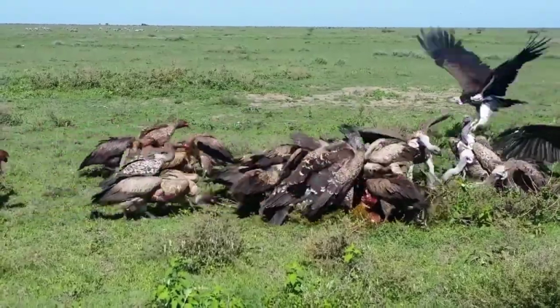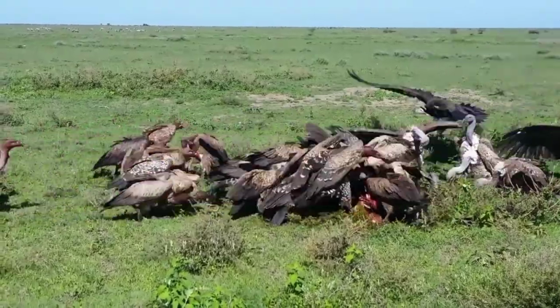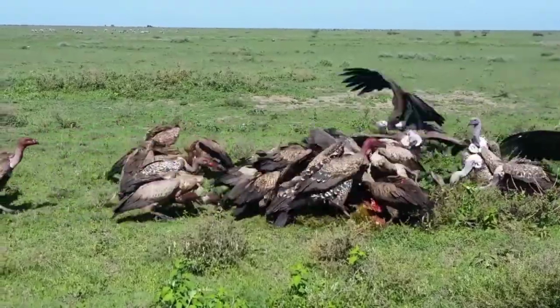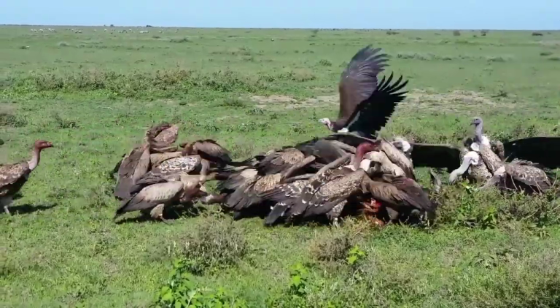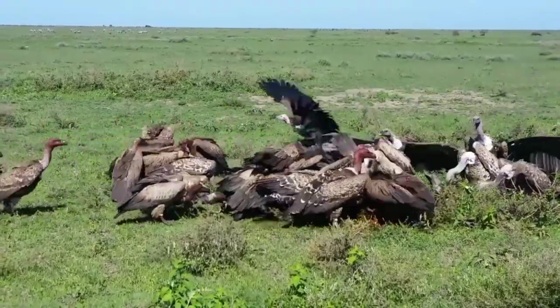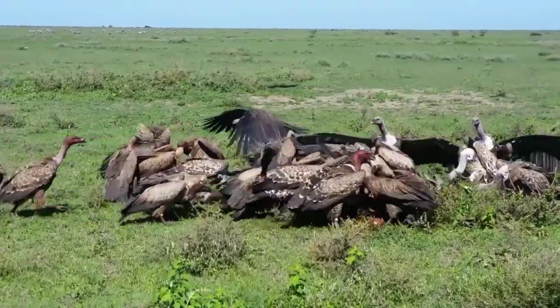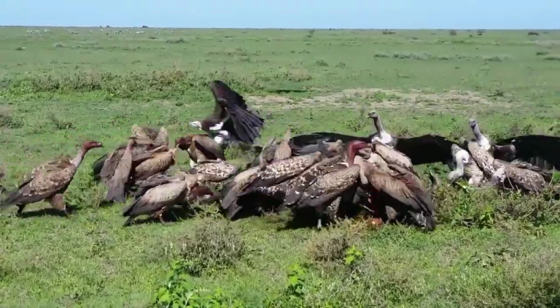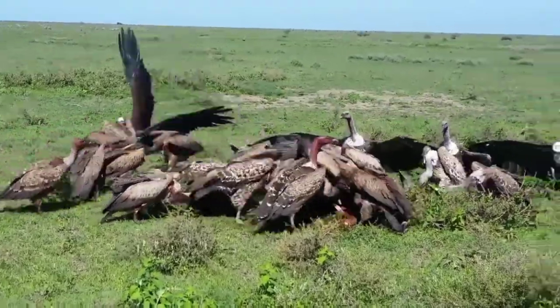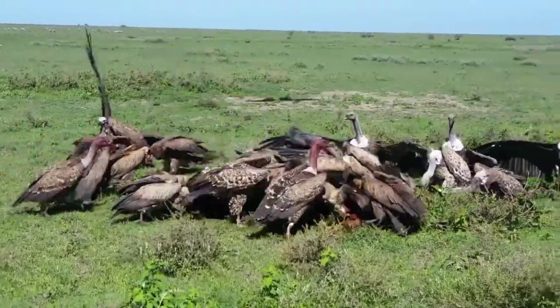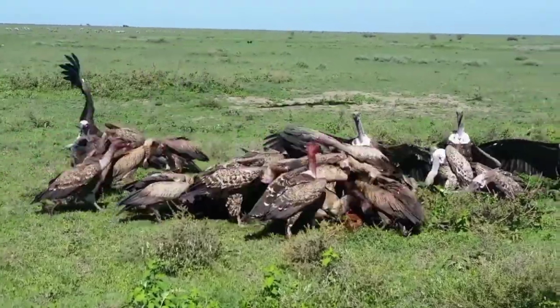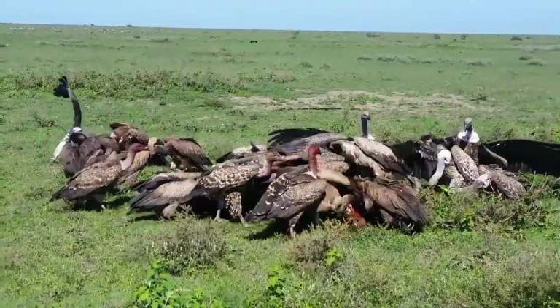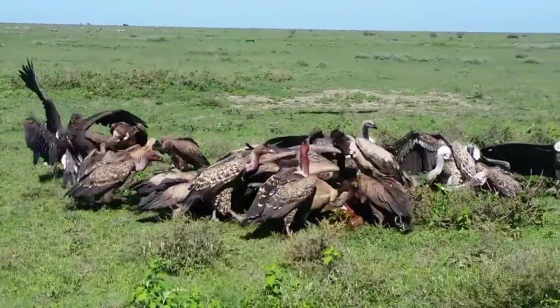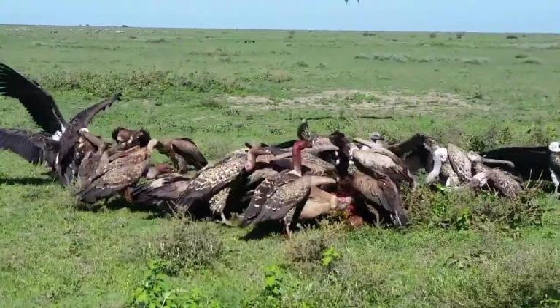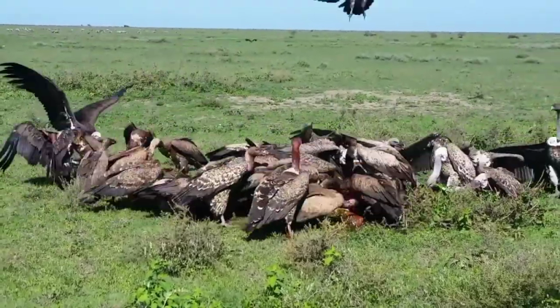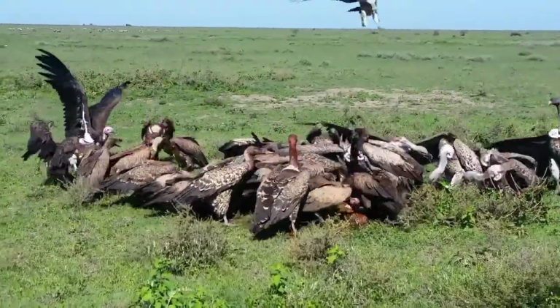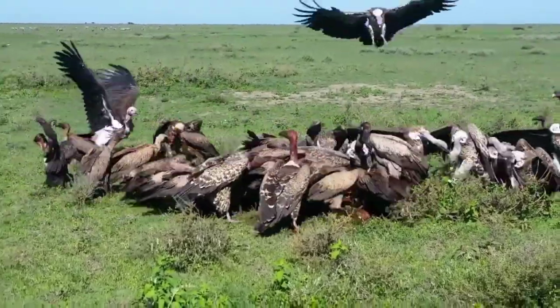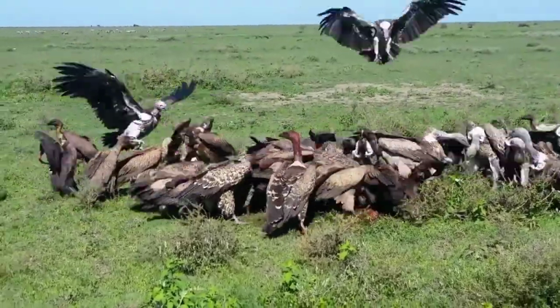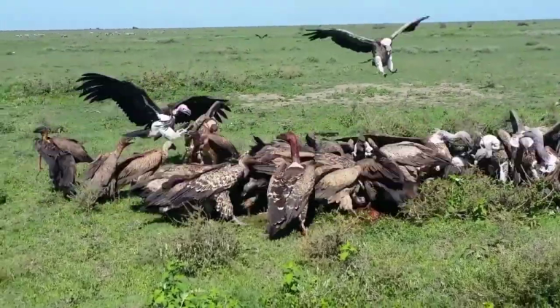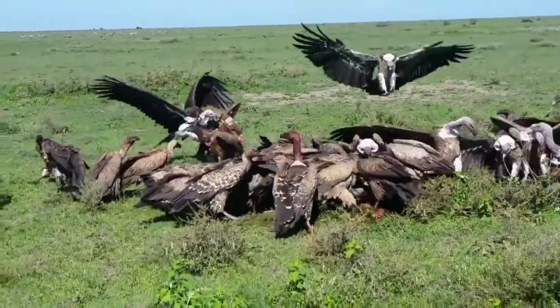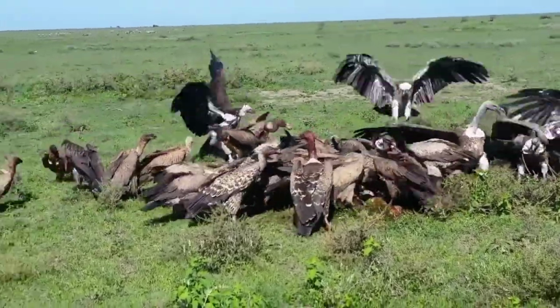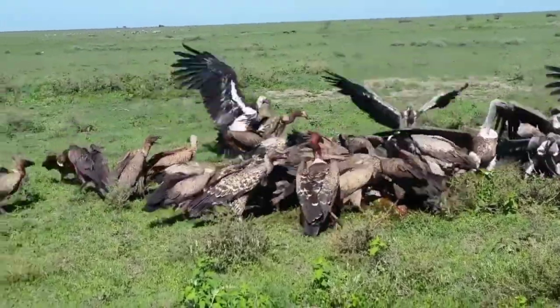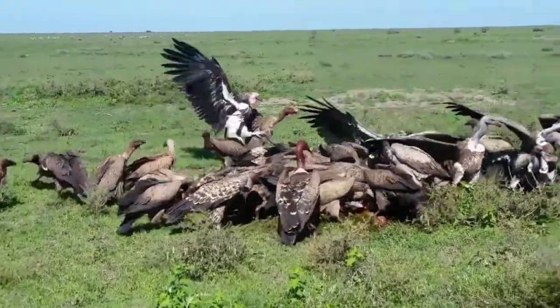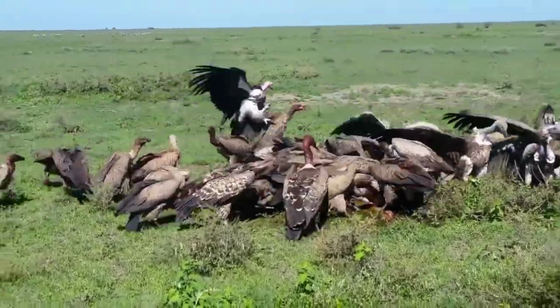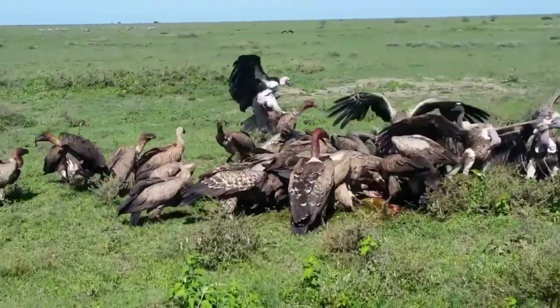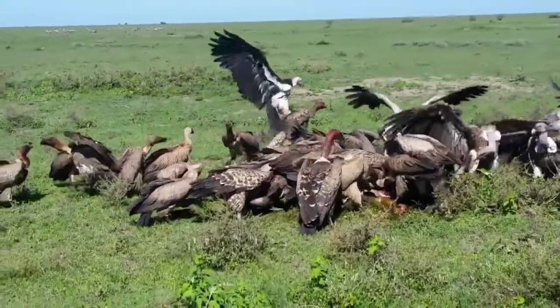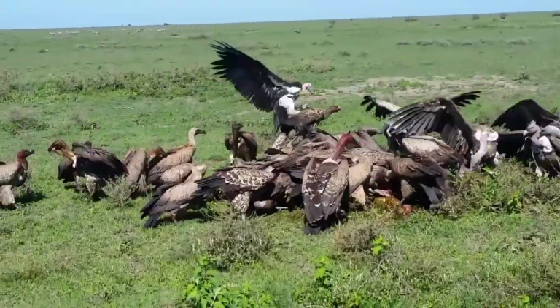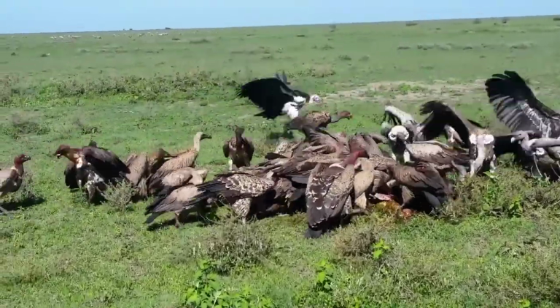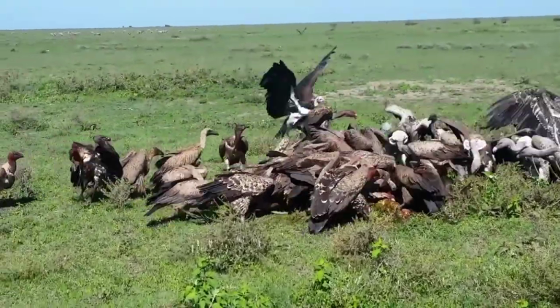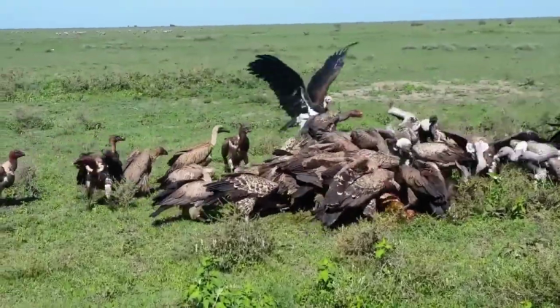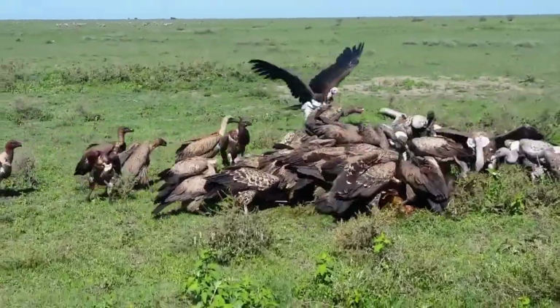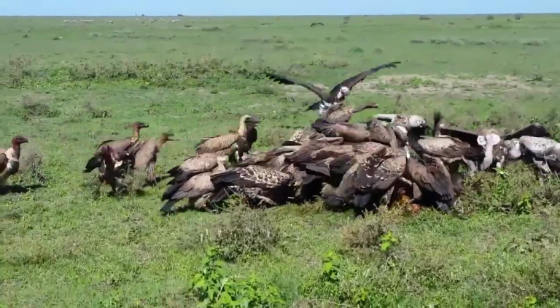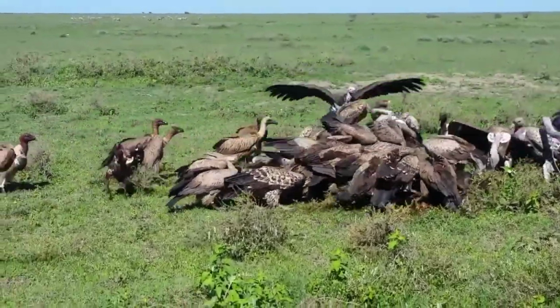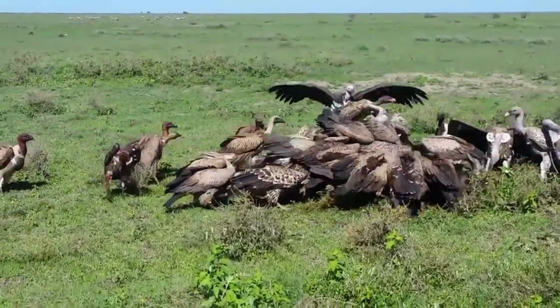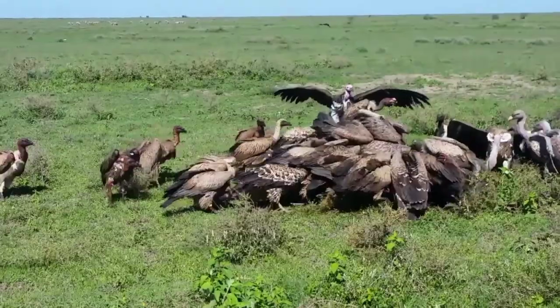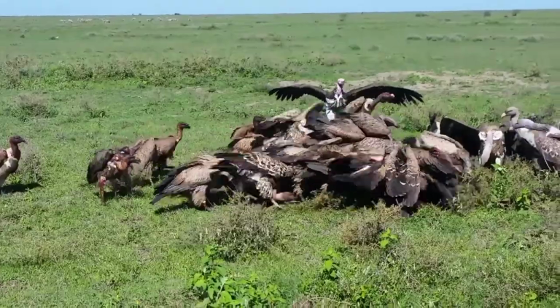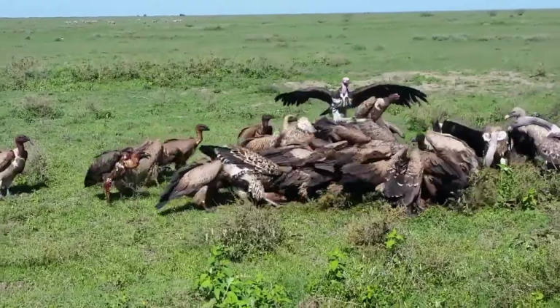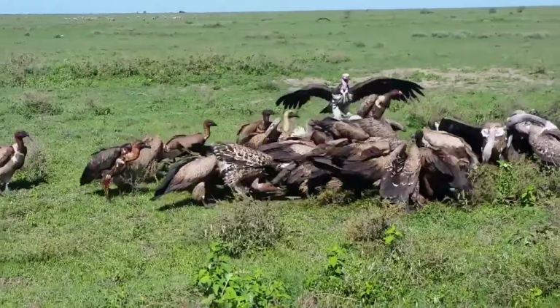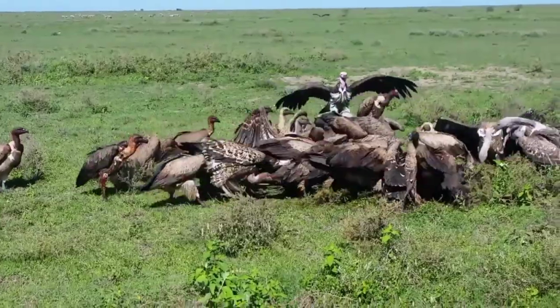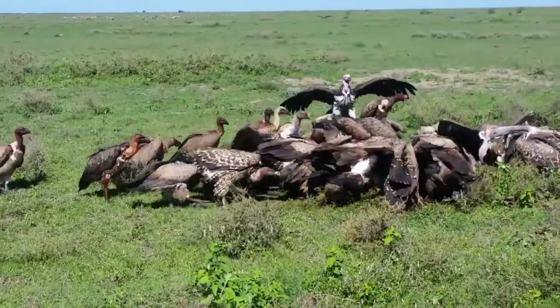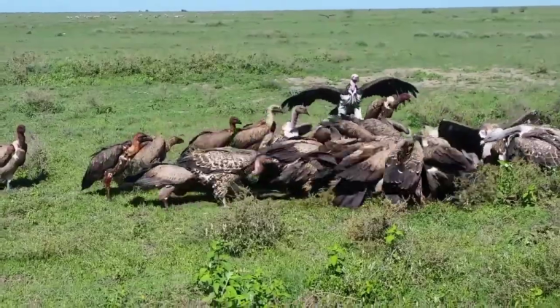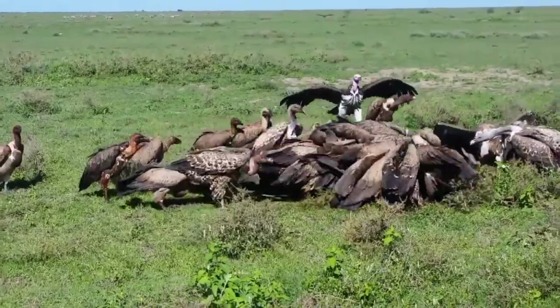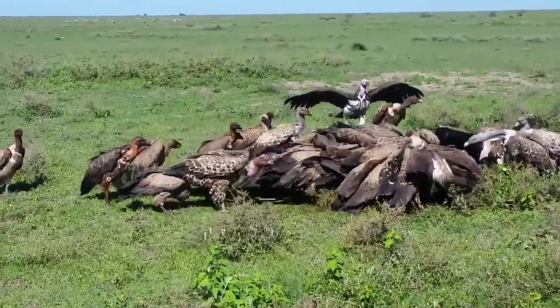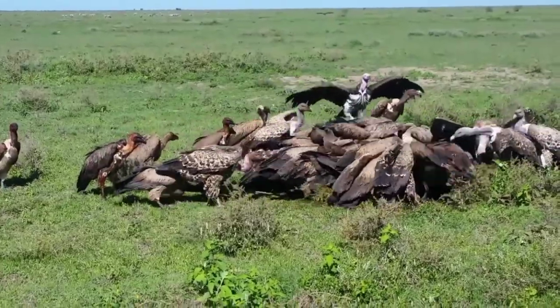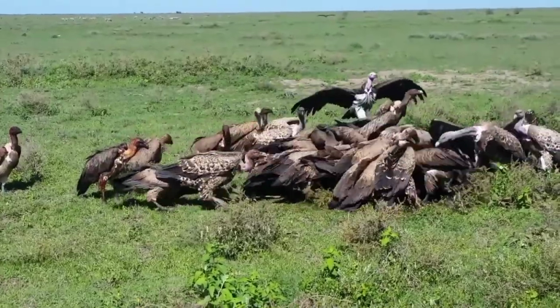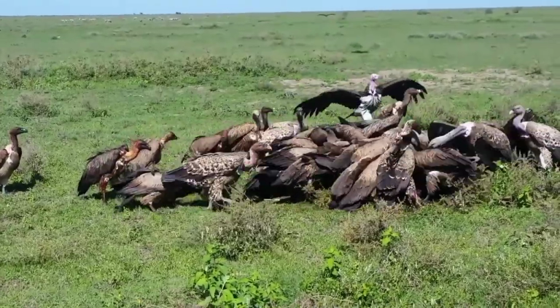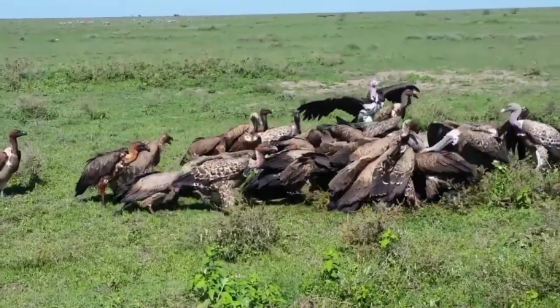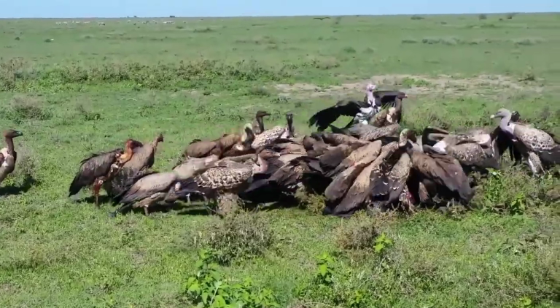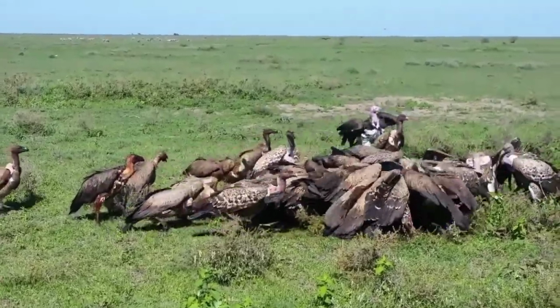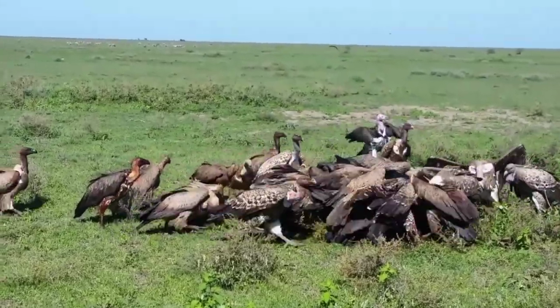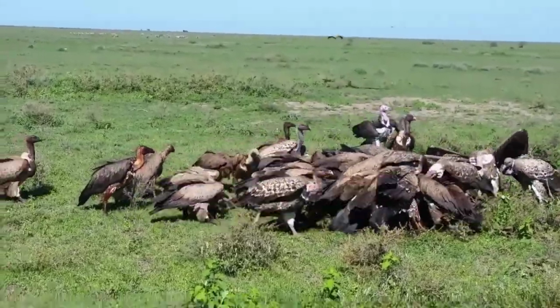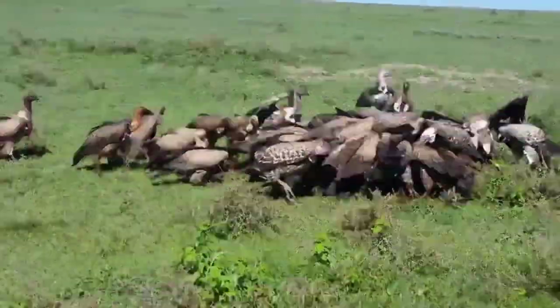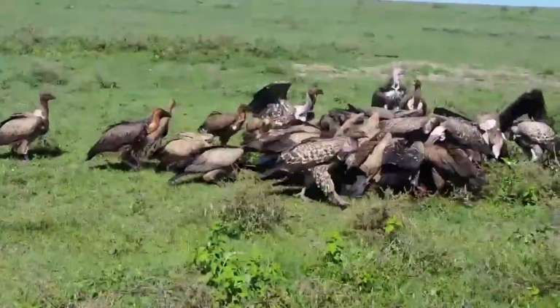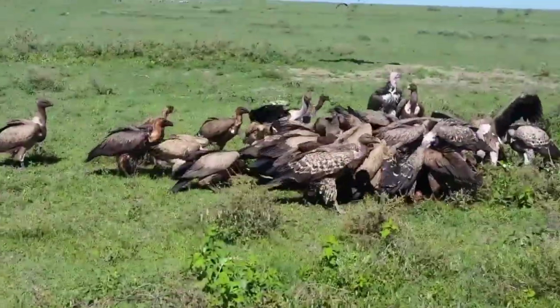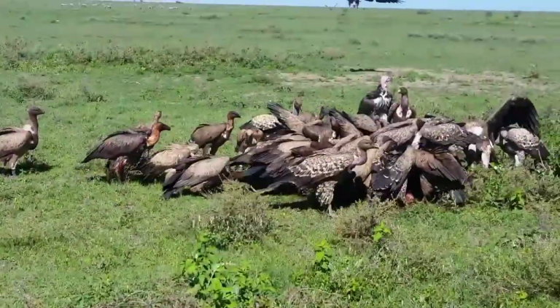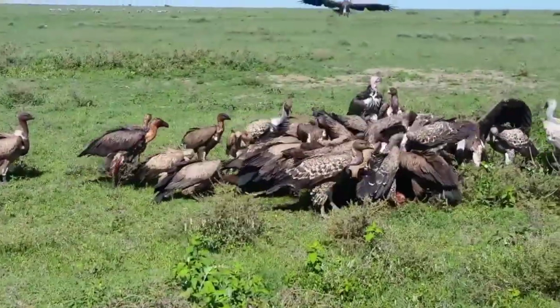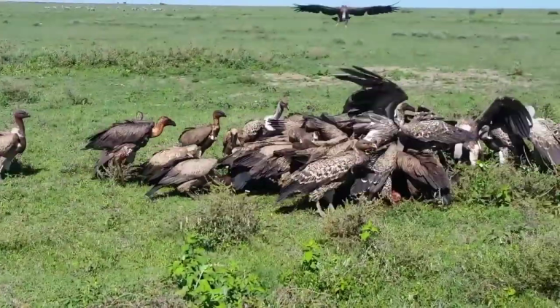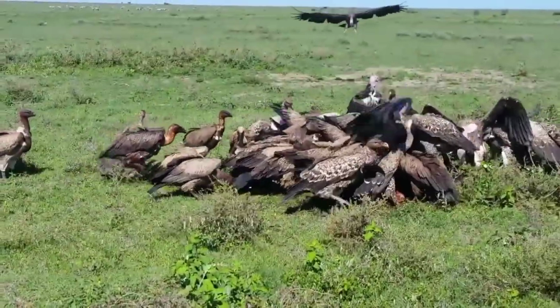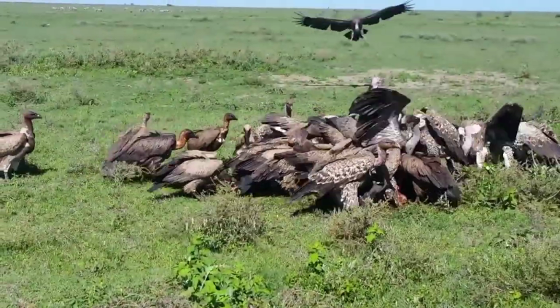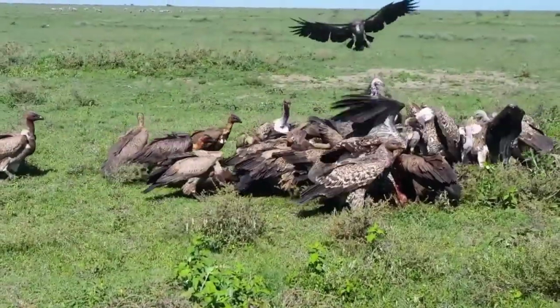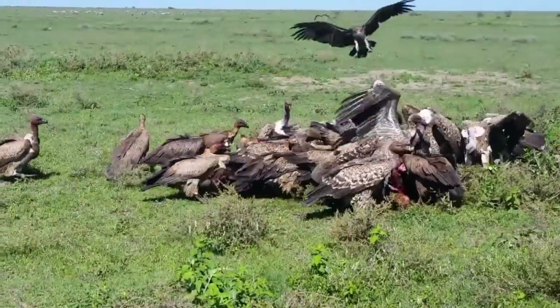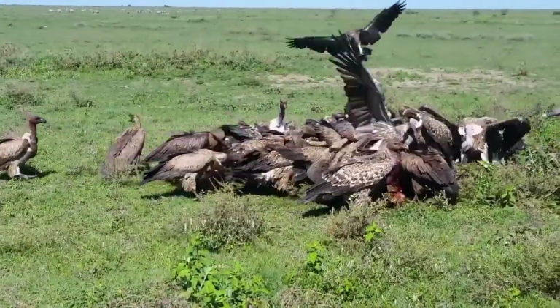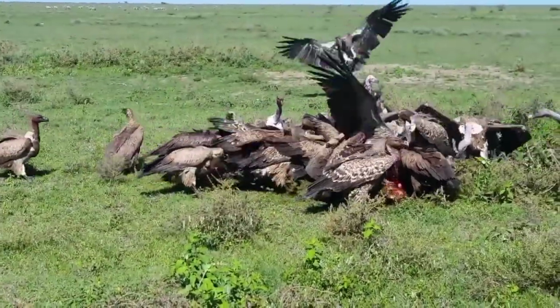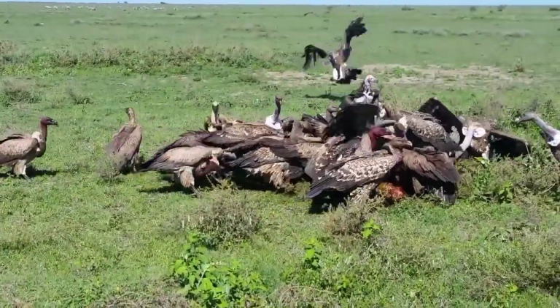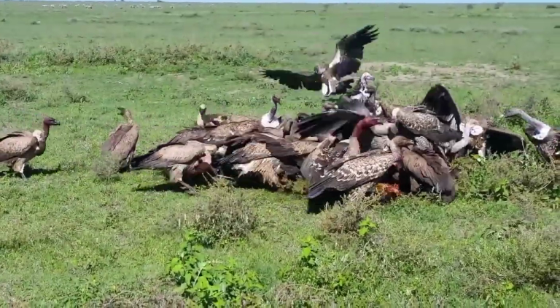Just count the minutes, guys — nothing is going to be left here. Only skin, head, and hooves.